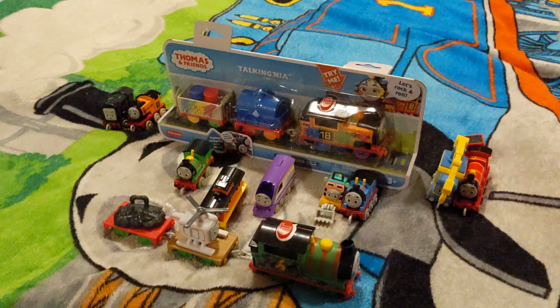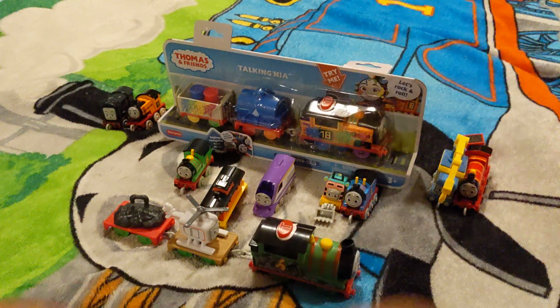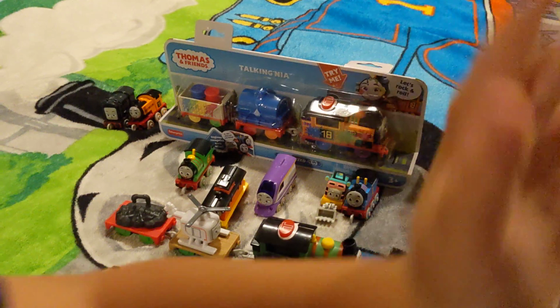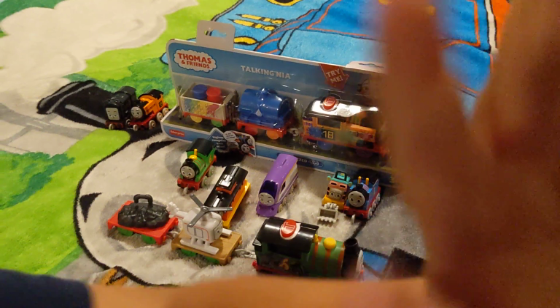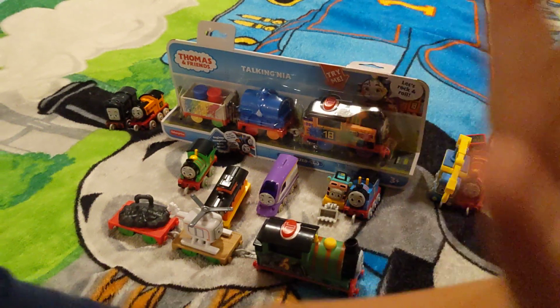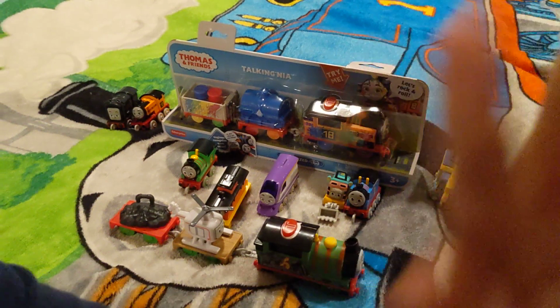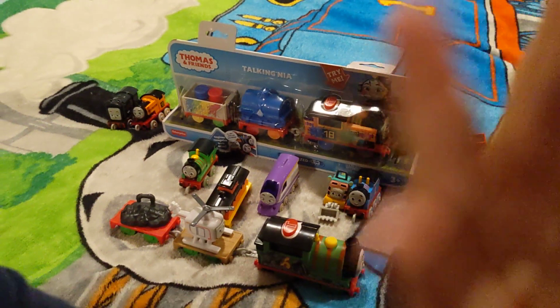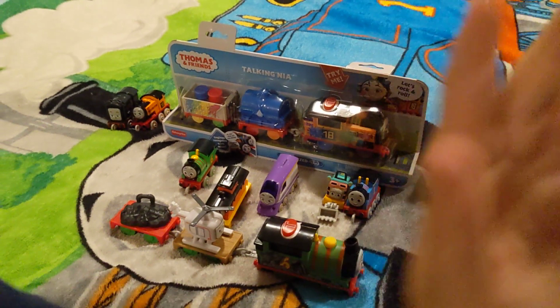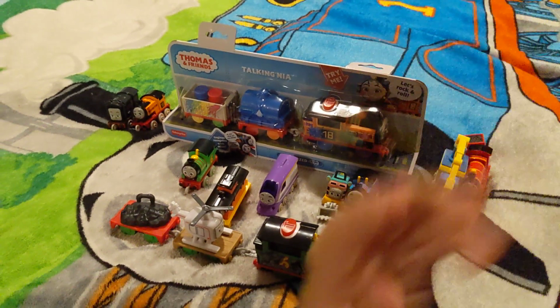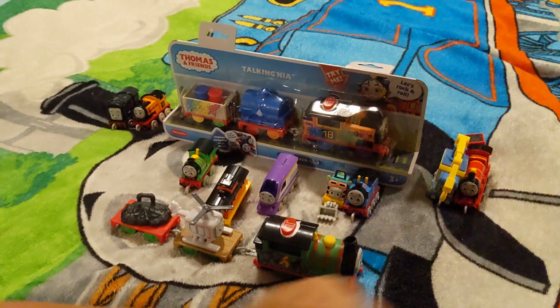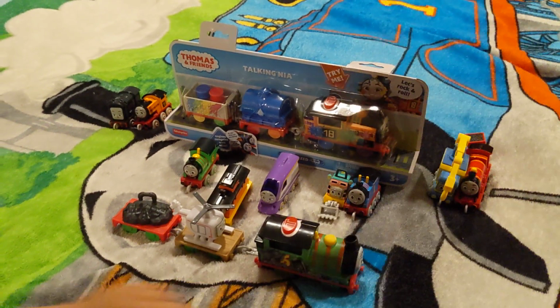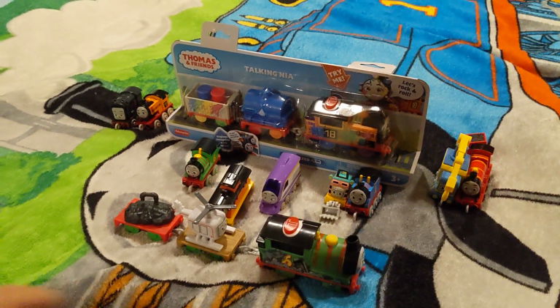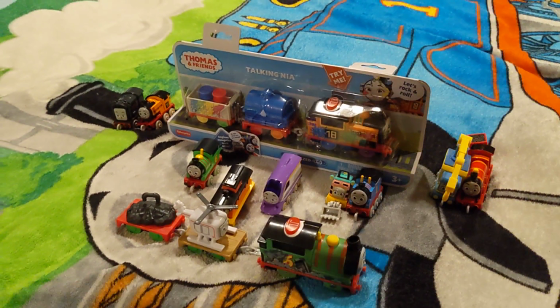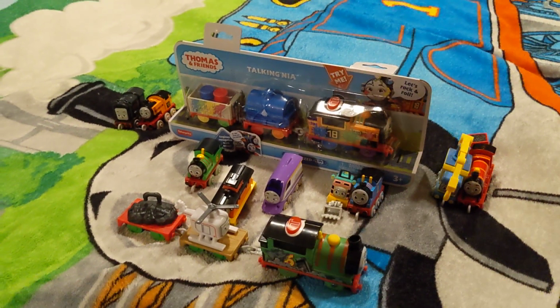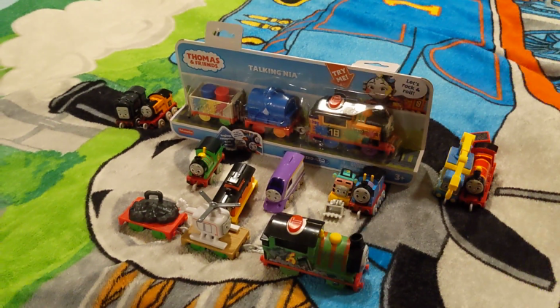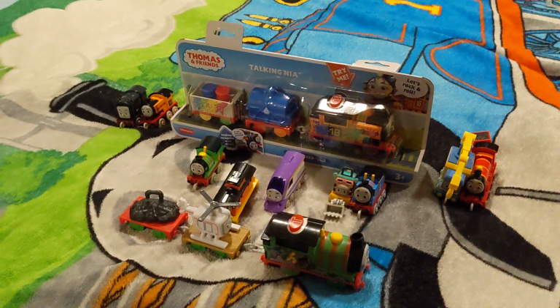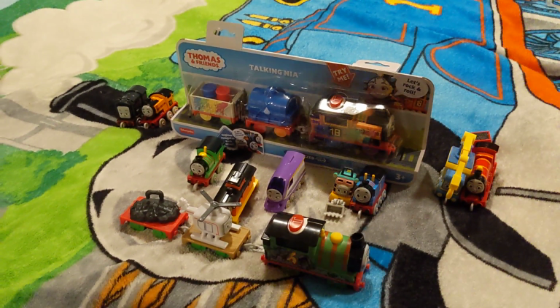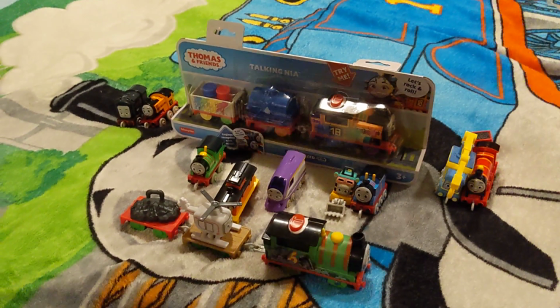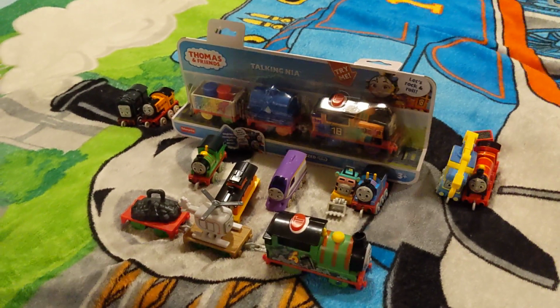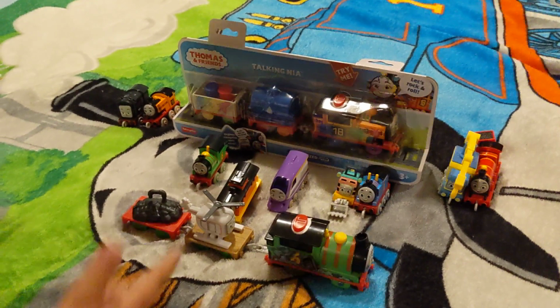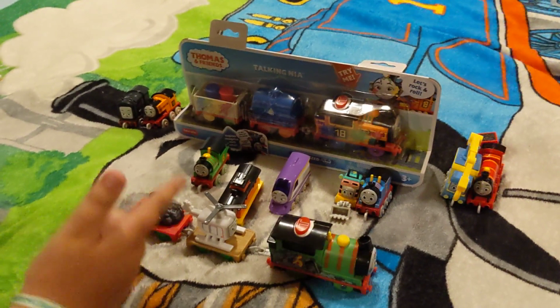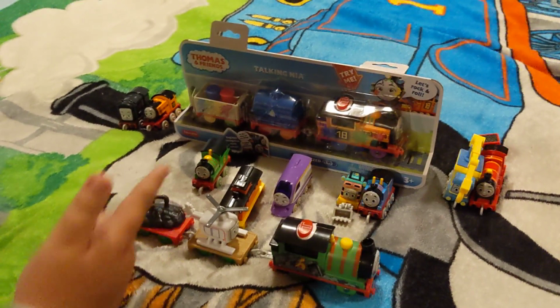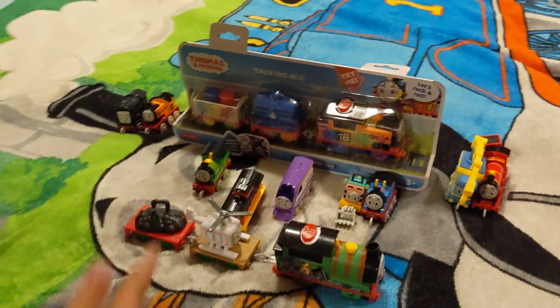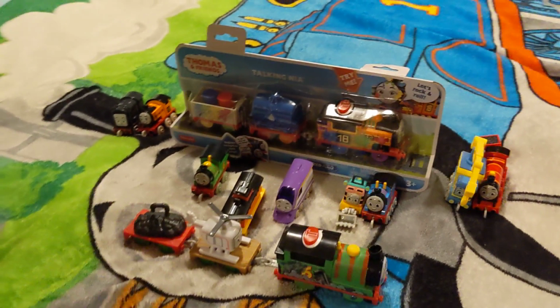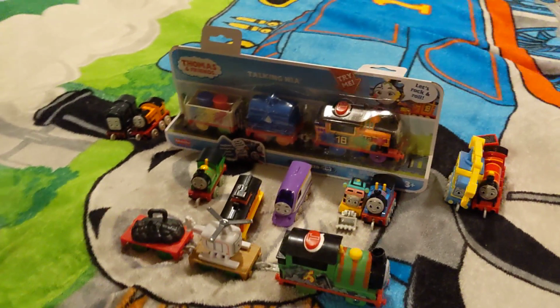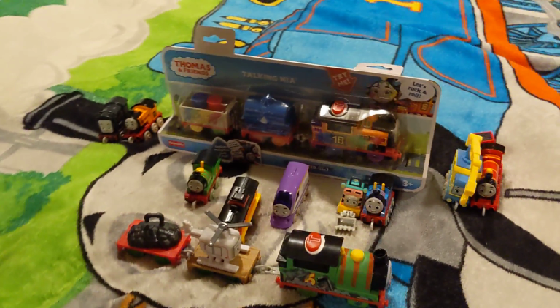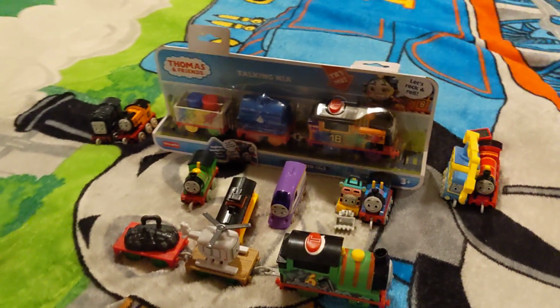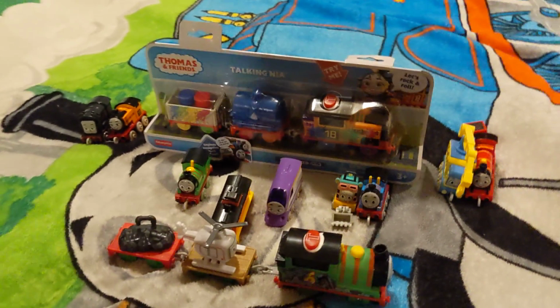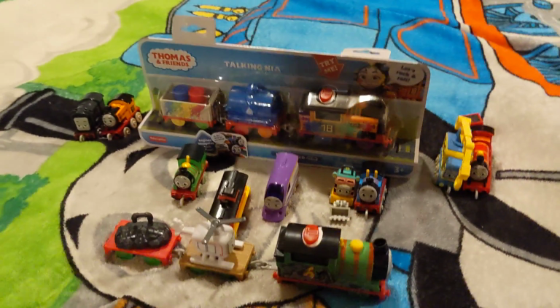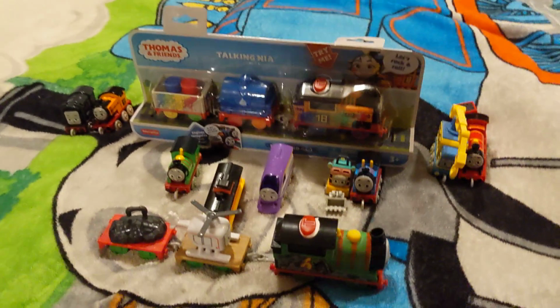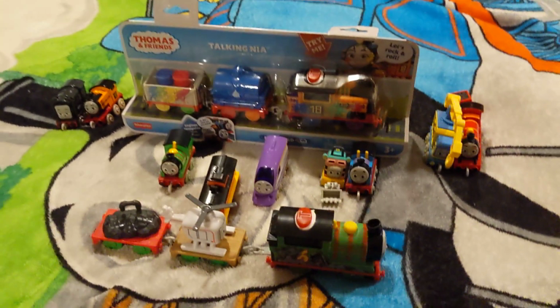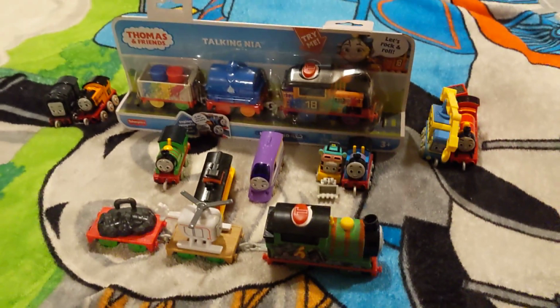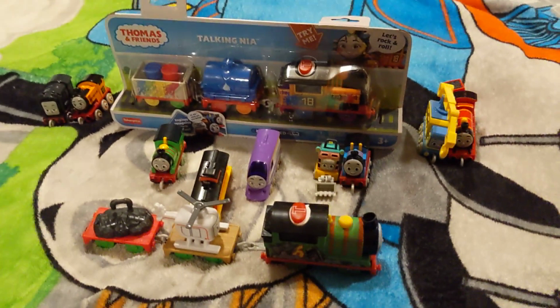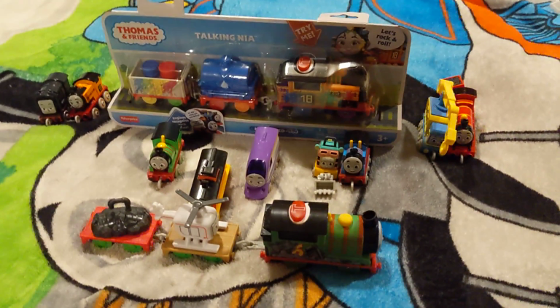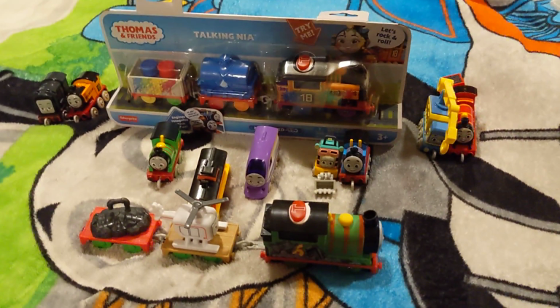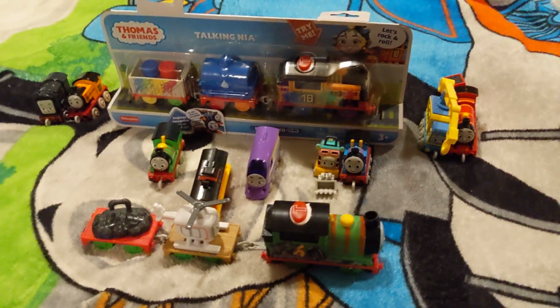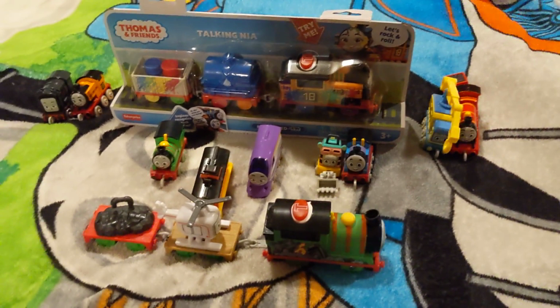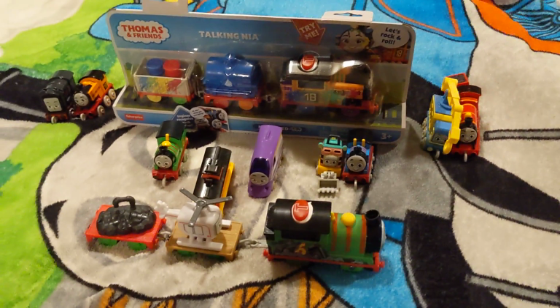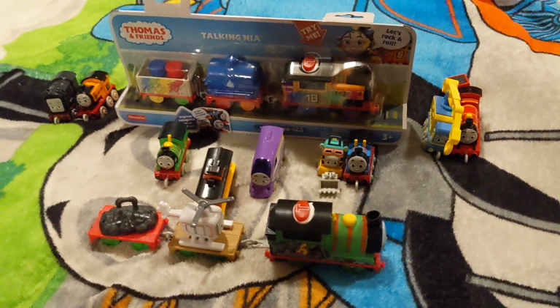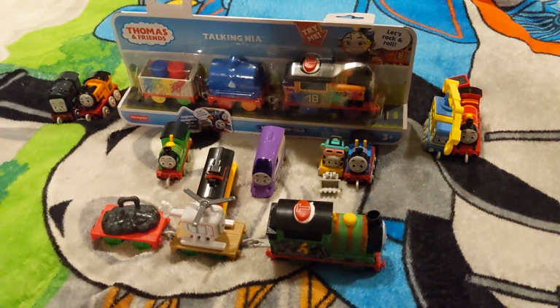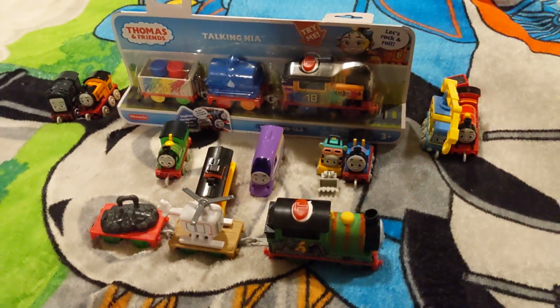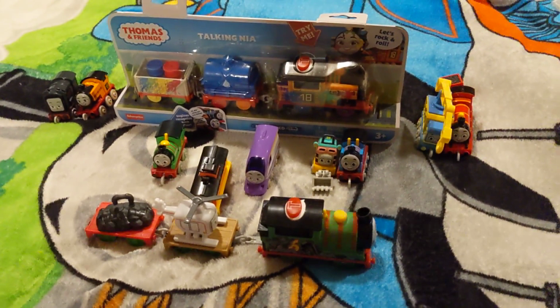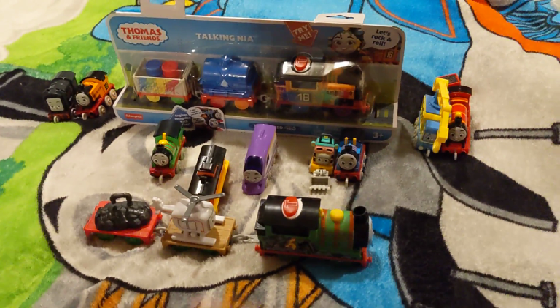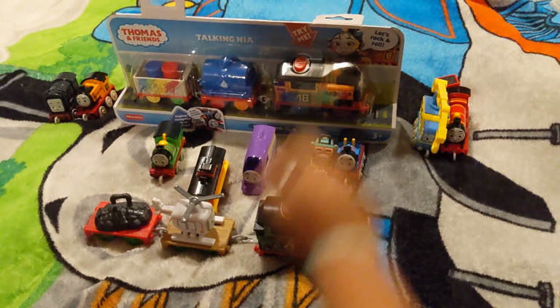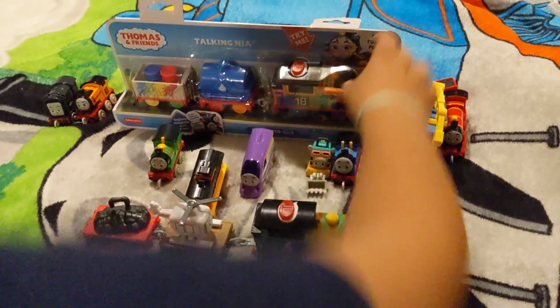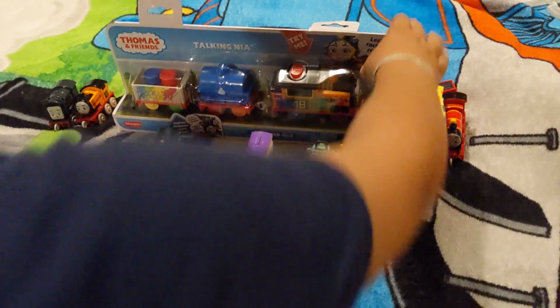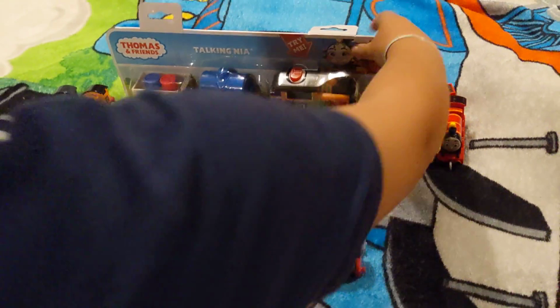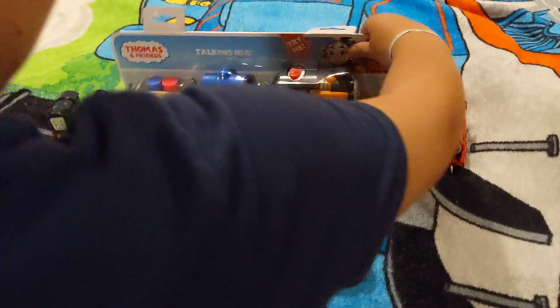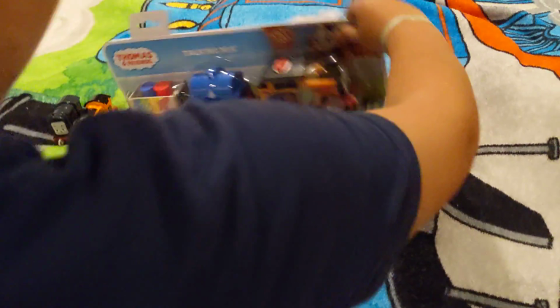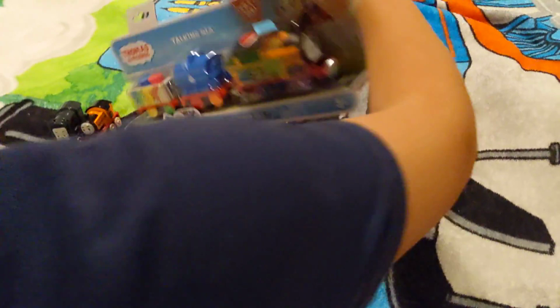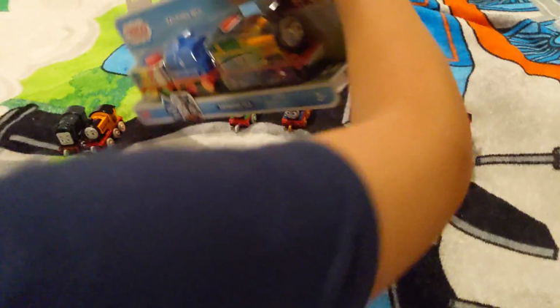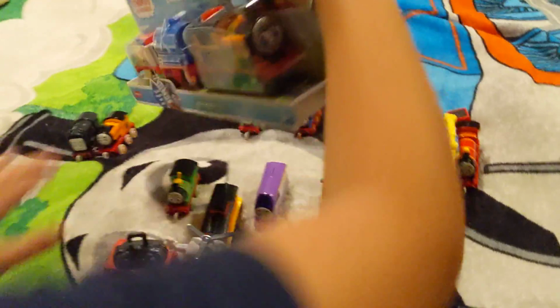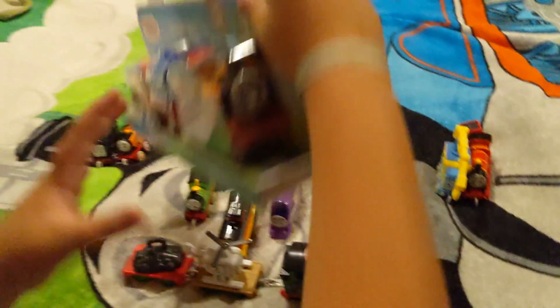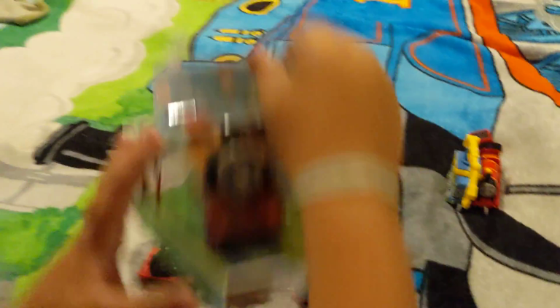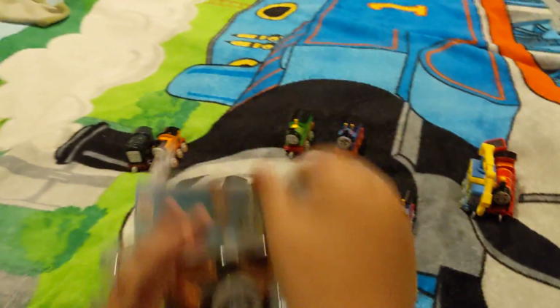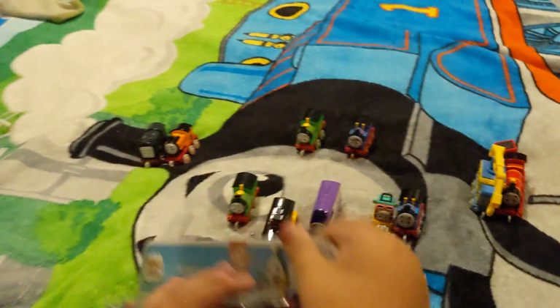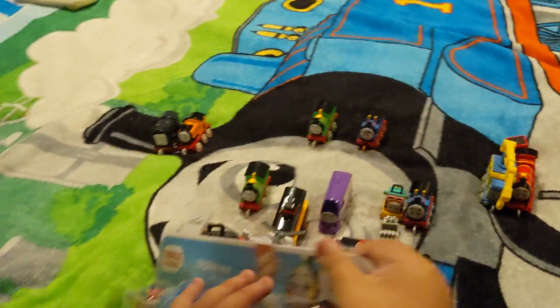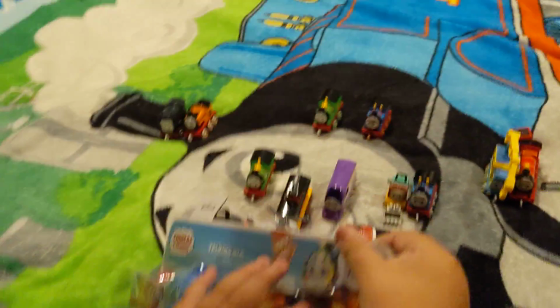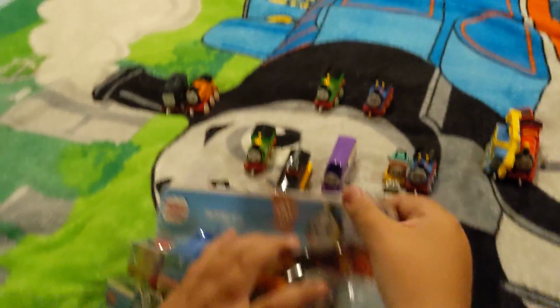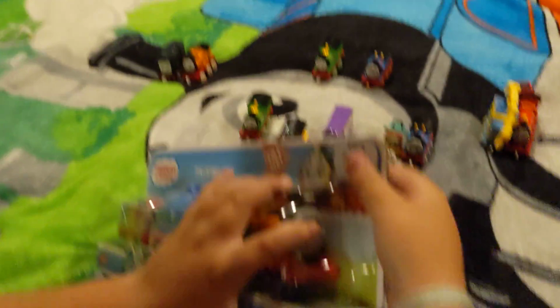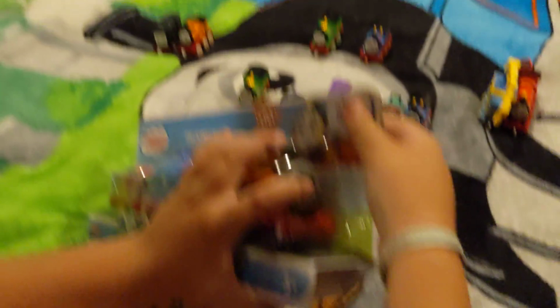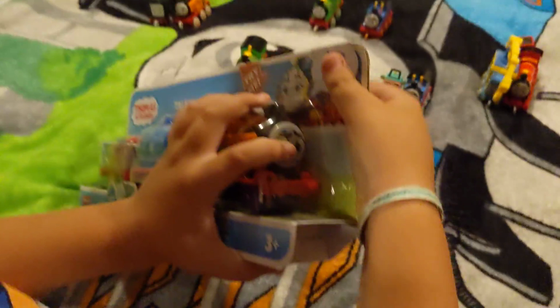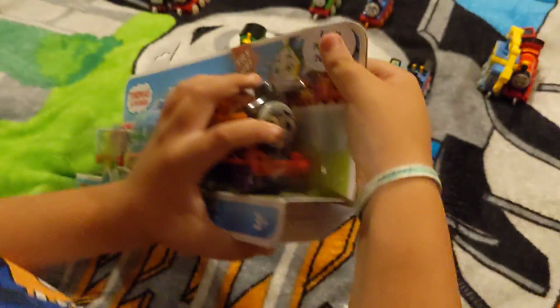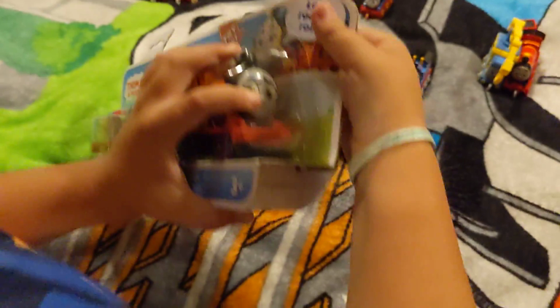Hi guys, today I'm gonna be opening this talking Nia that I got from Target, so let's get started.